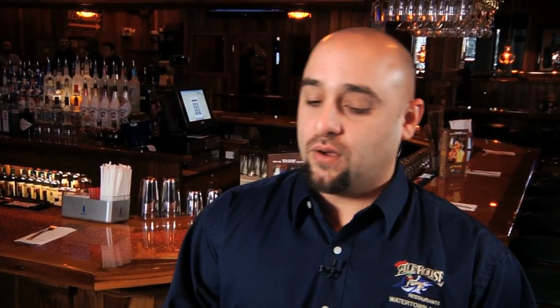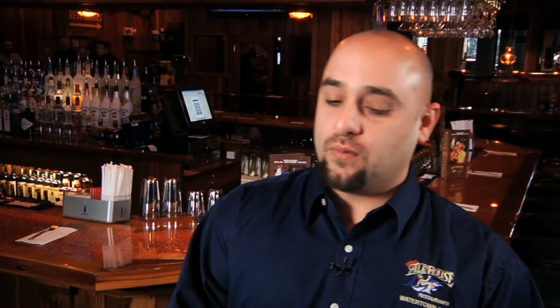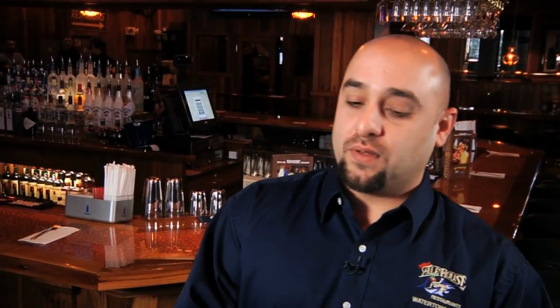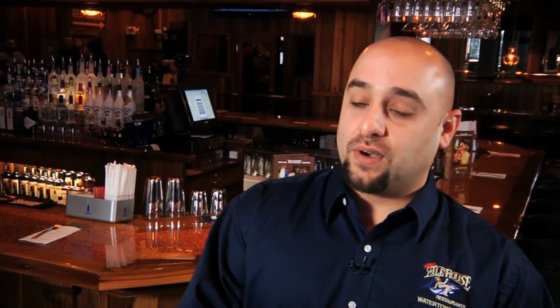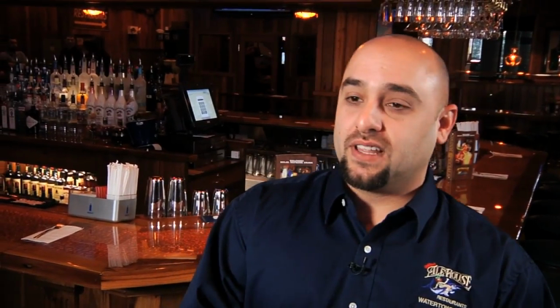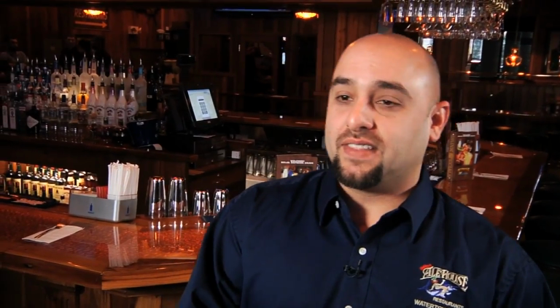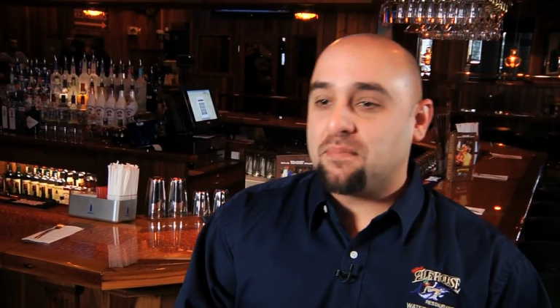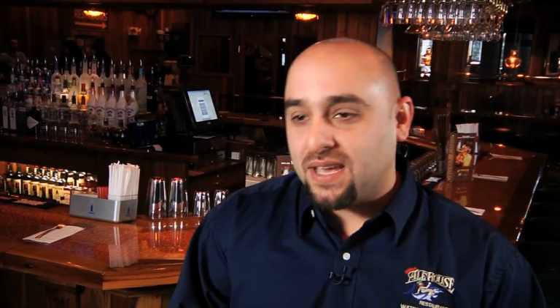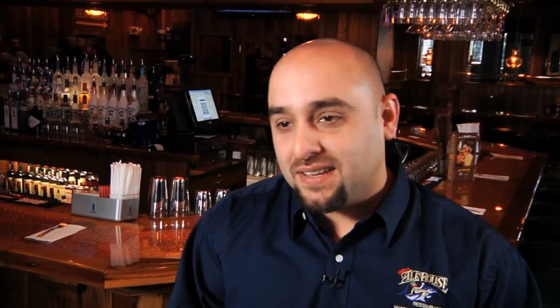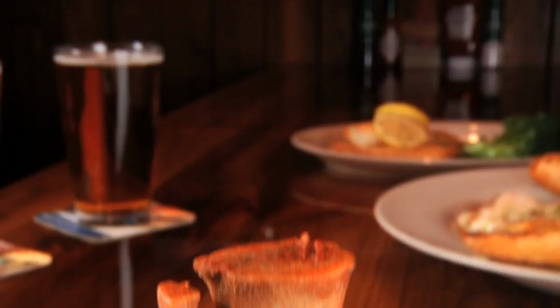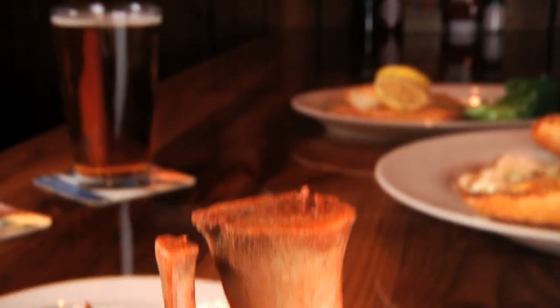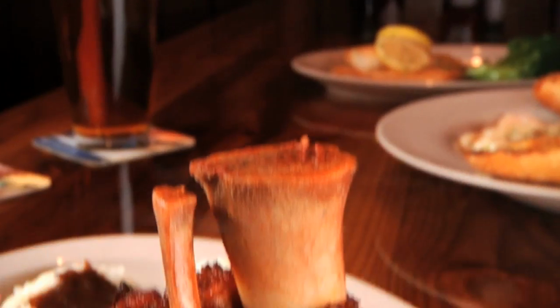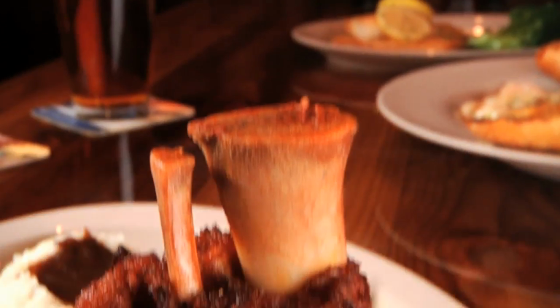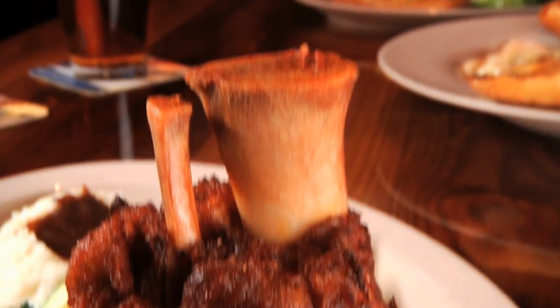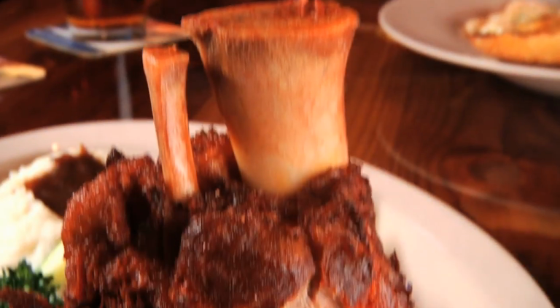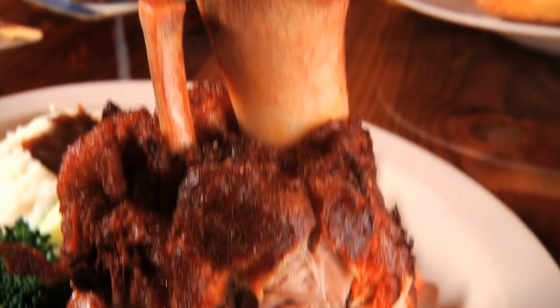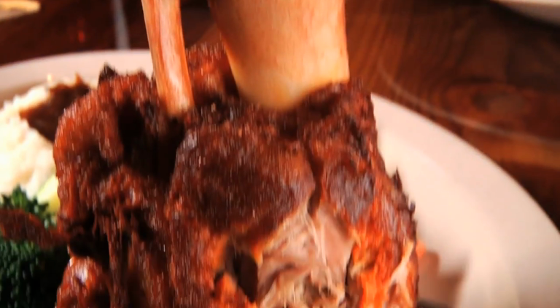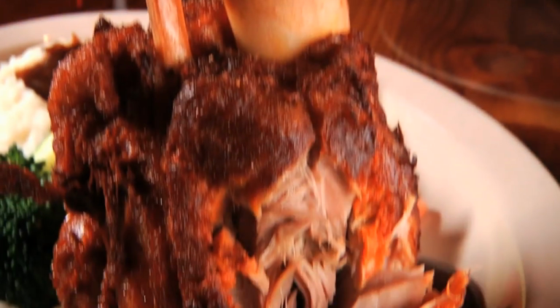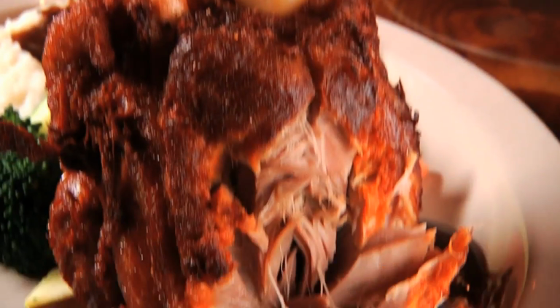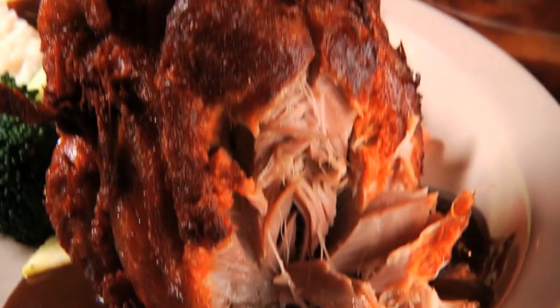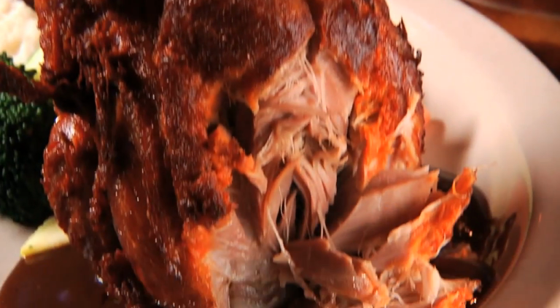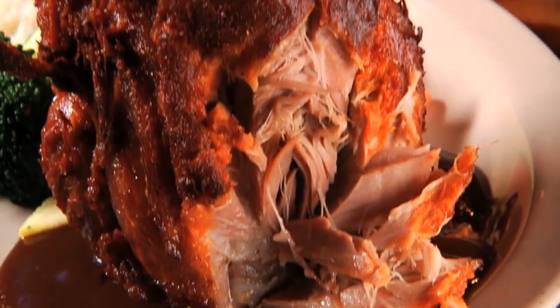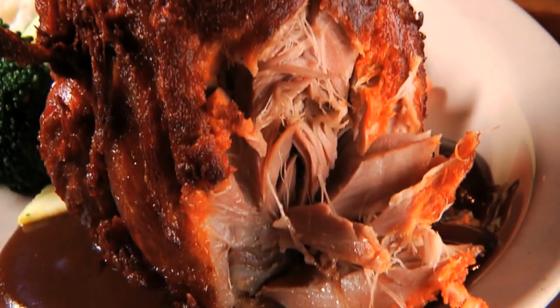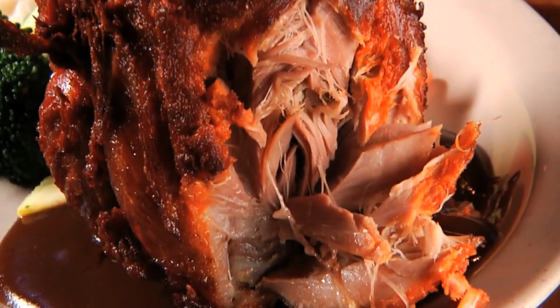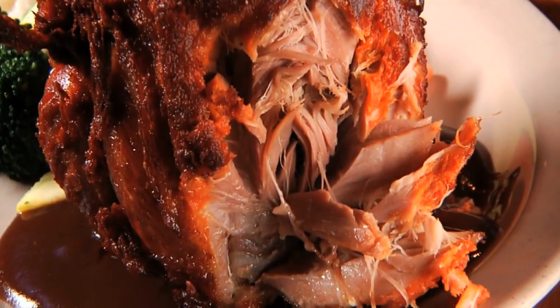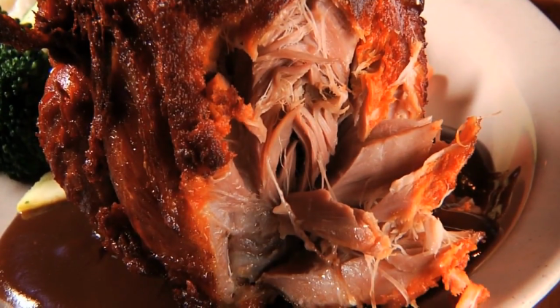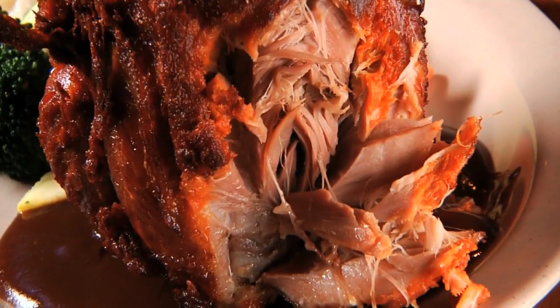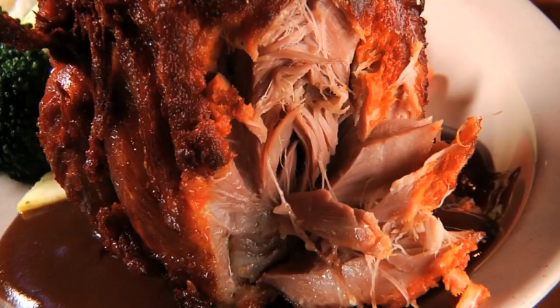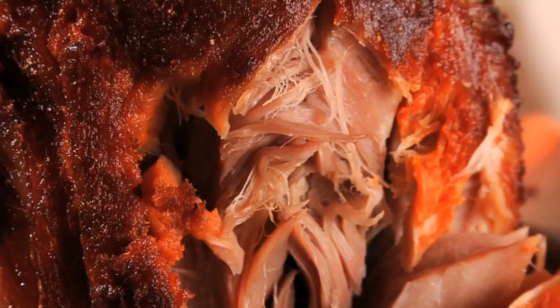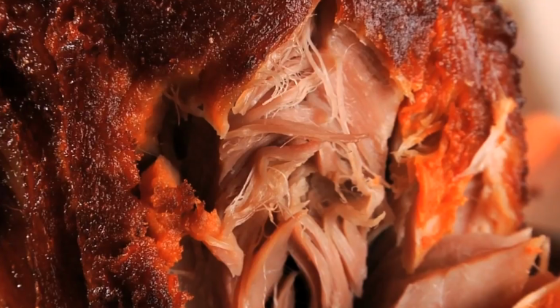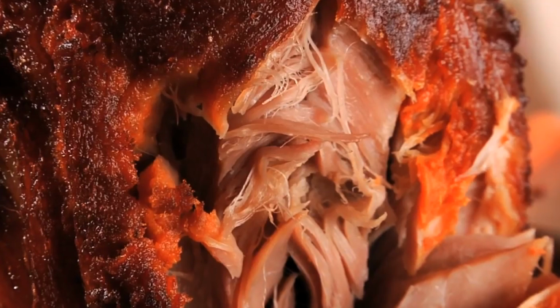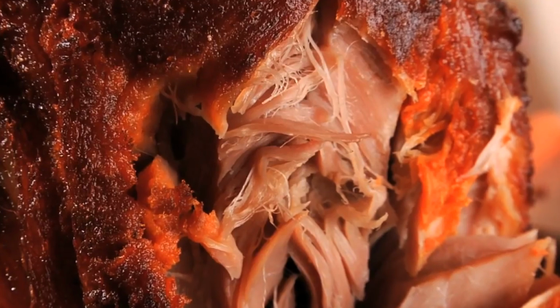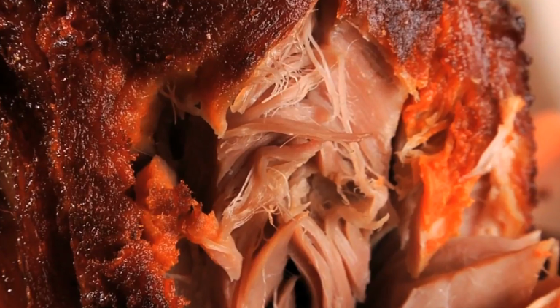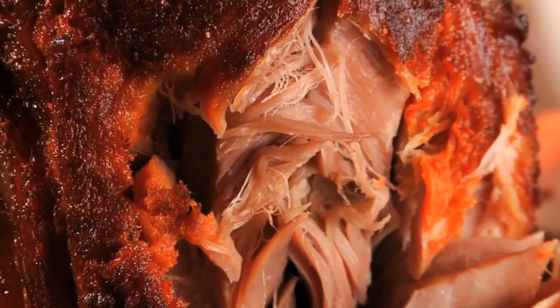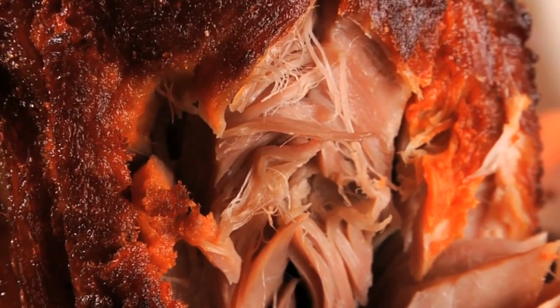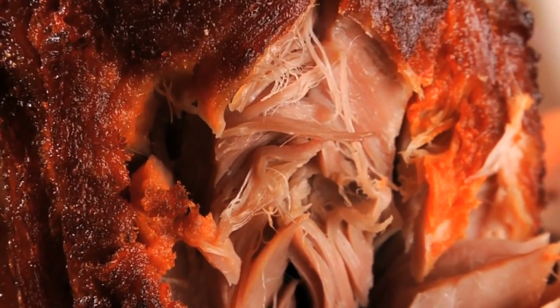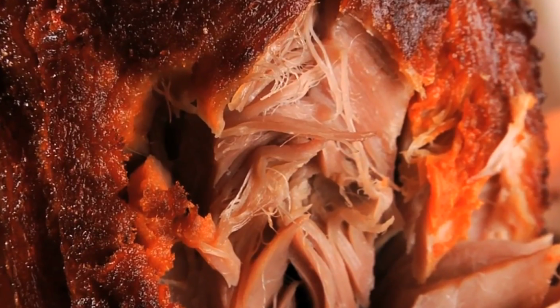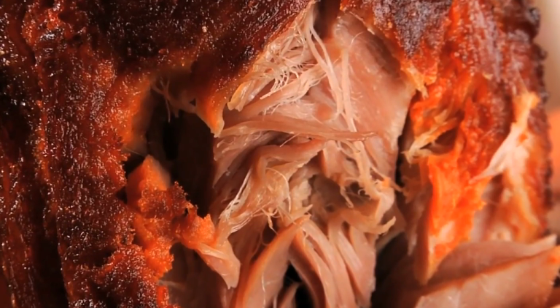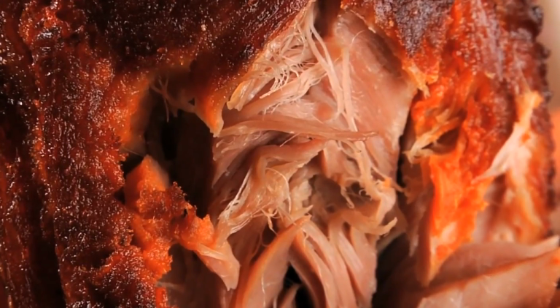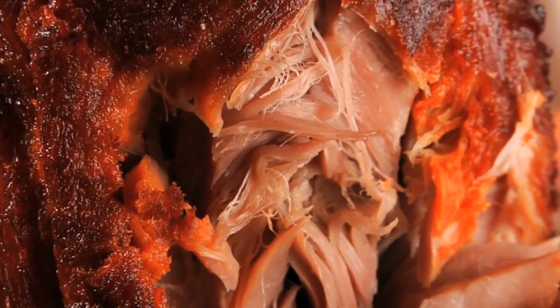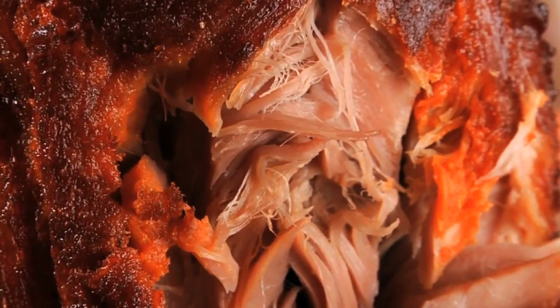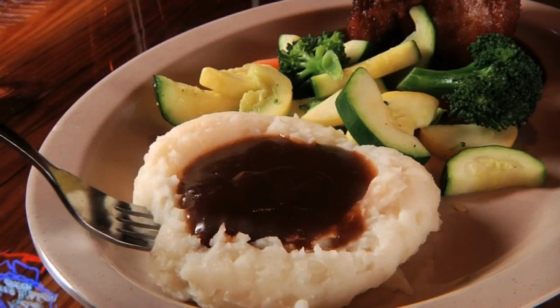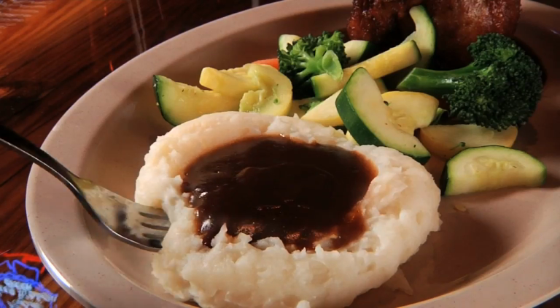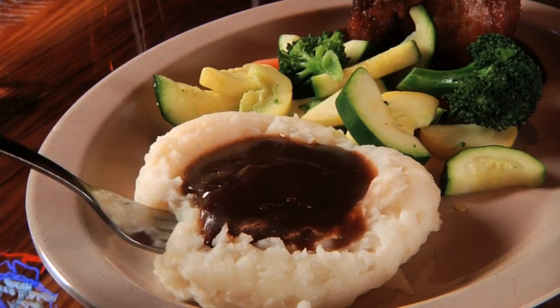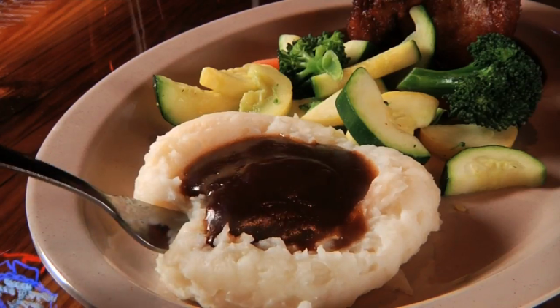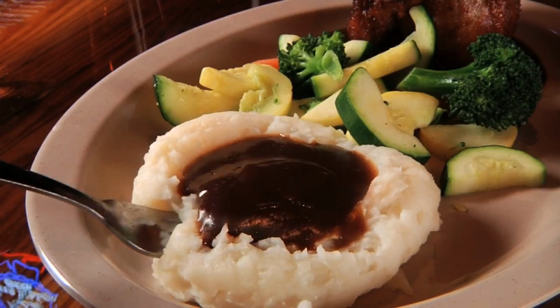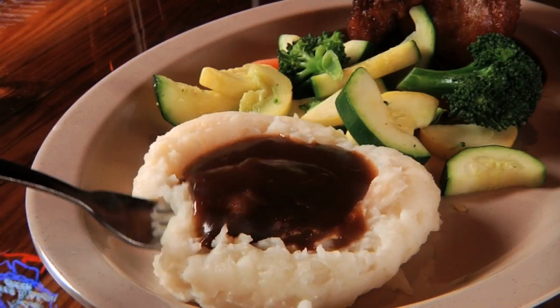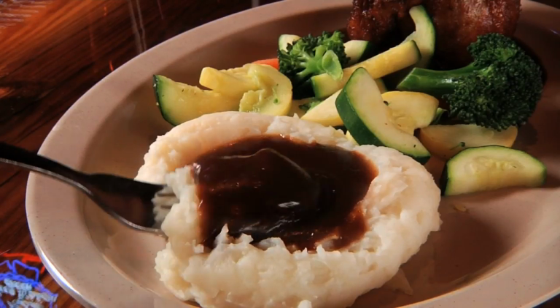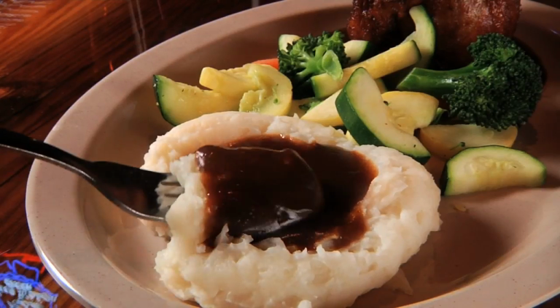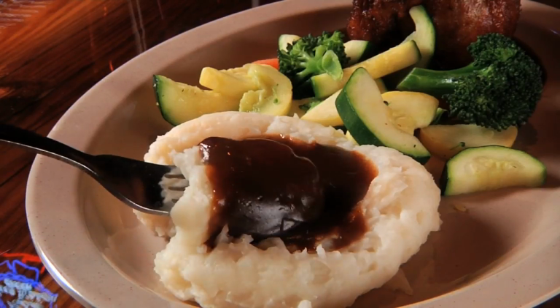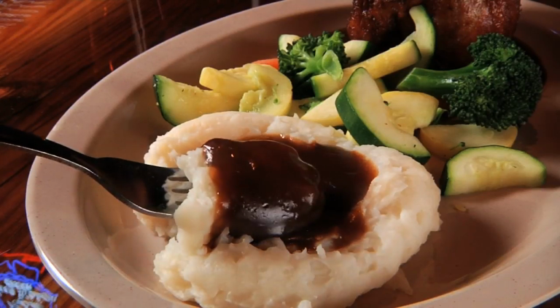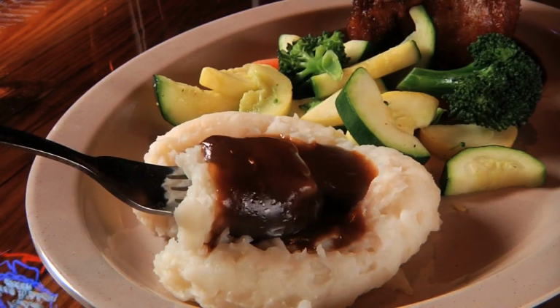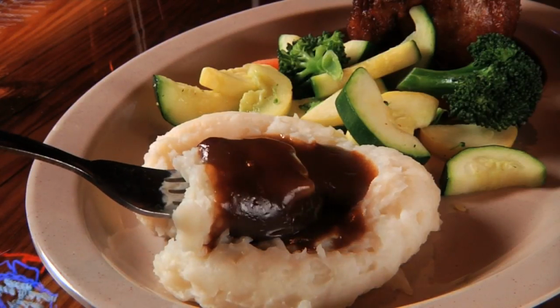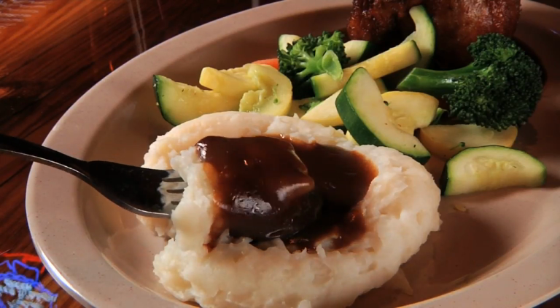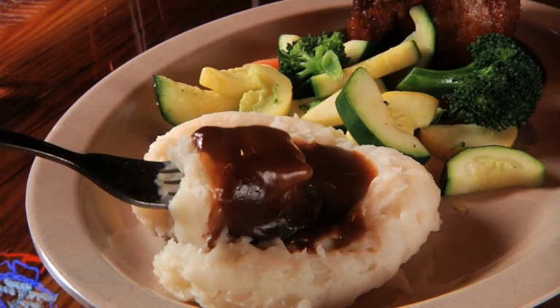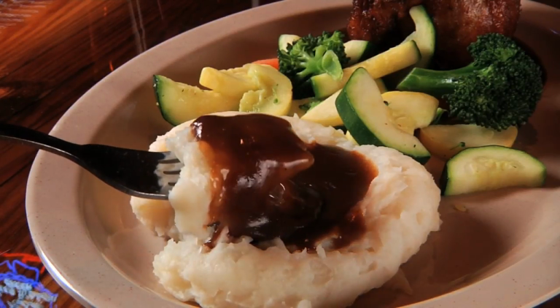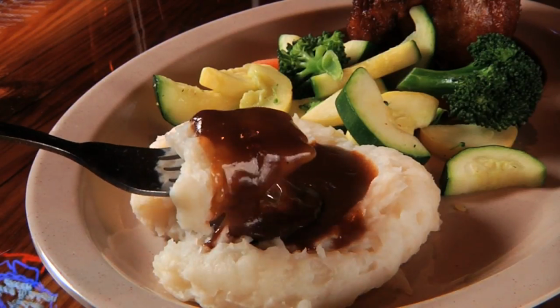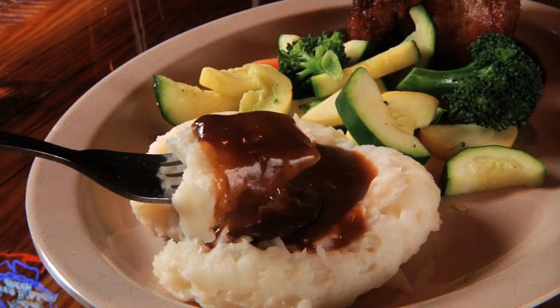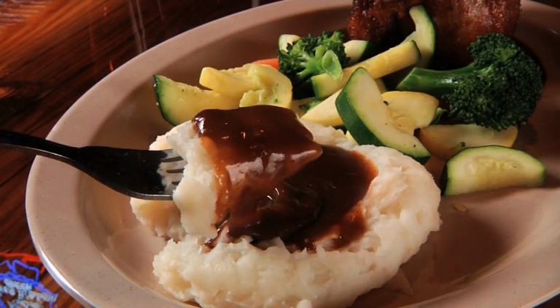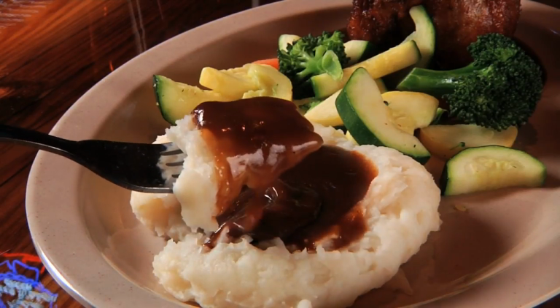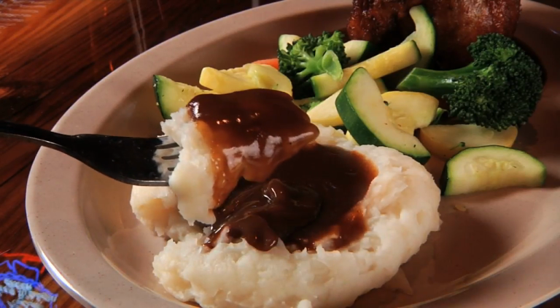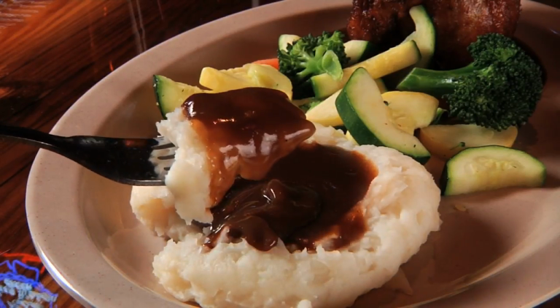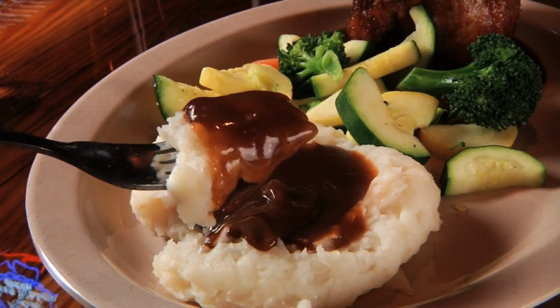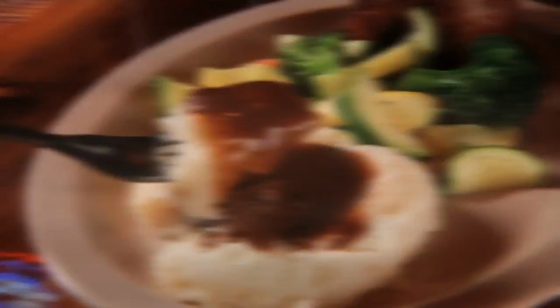The minute you set it down, they're like, 'Oh, really? That big?' It is definitely a full meal. It's fall-off-the-bone pork shoulder, and you end up mopping up the gravy and the mashed potatoes with whatever's left on the plate.